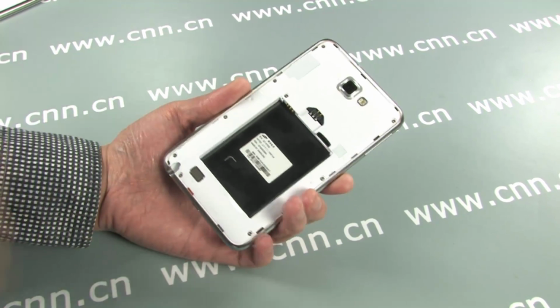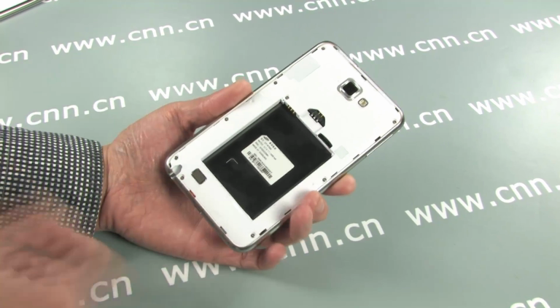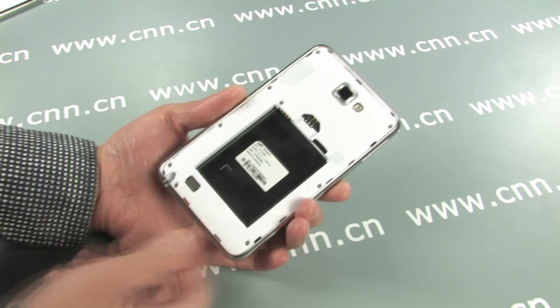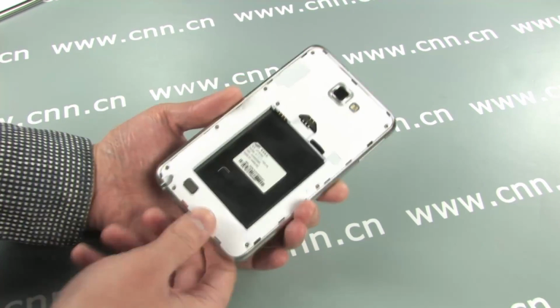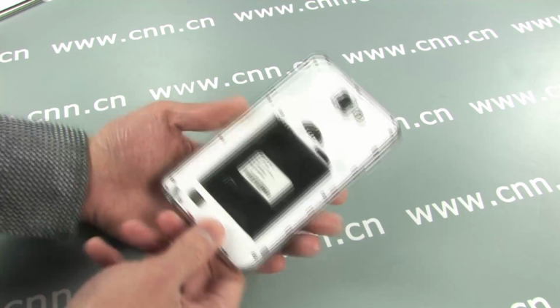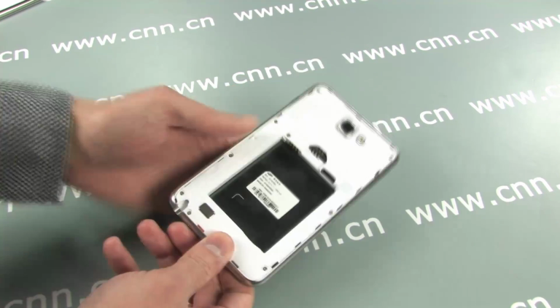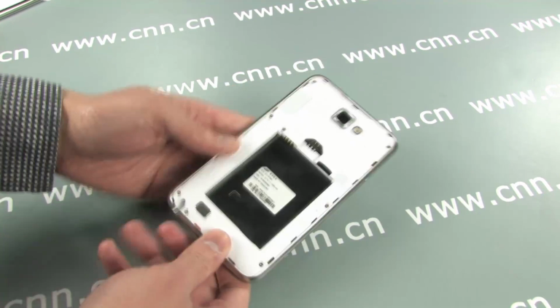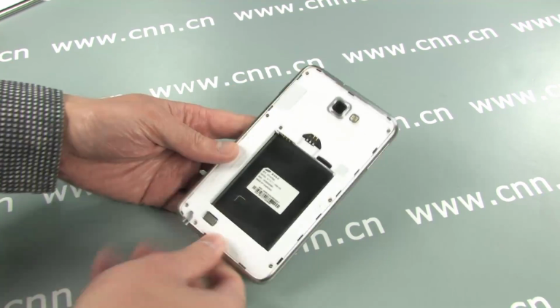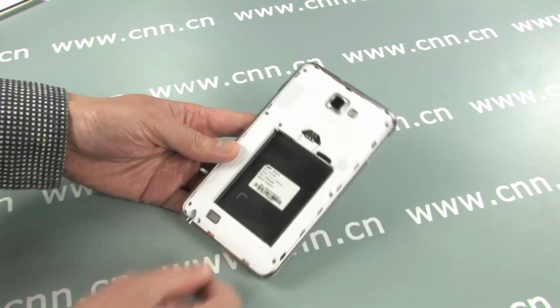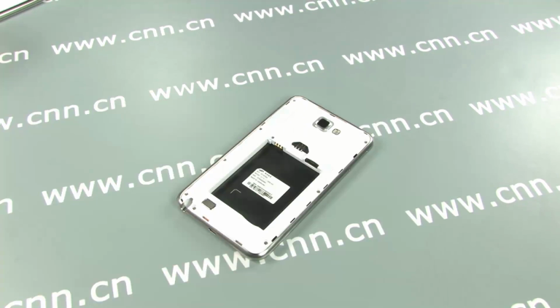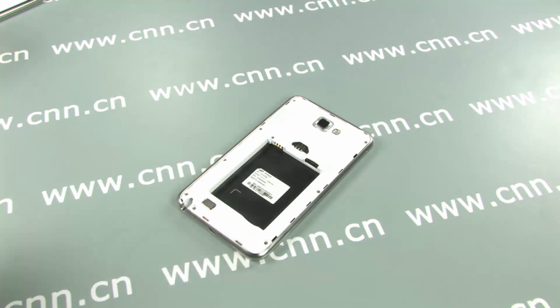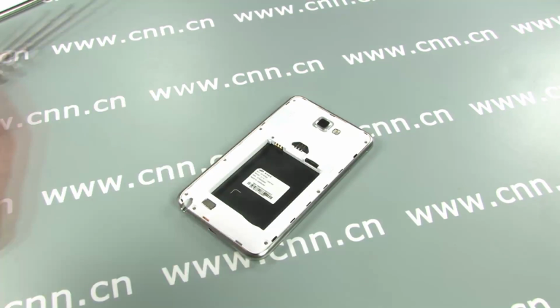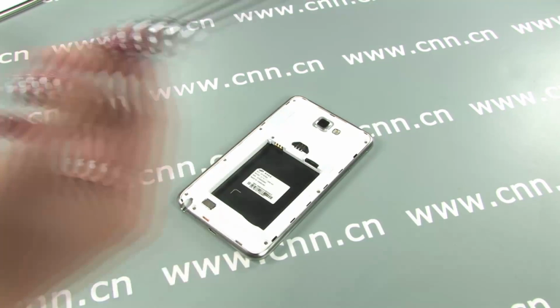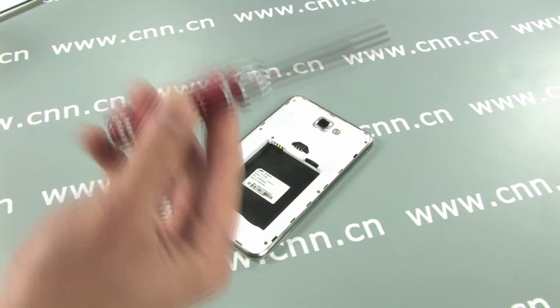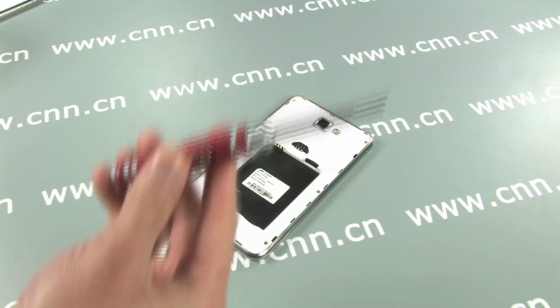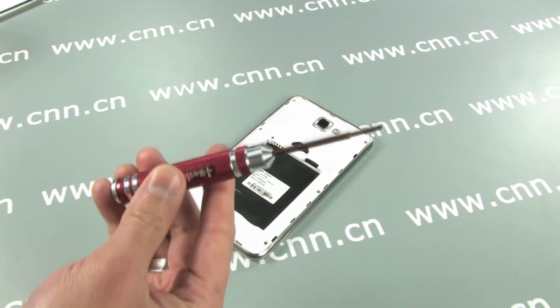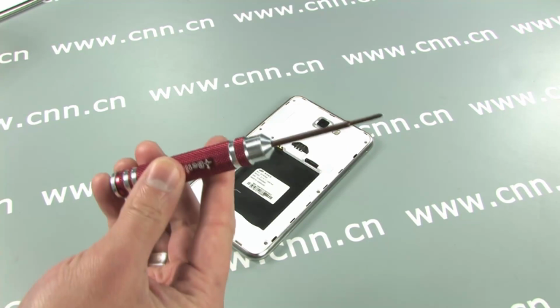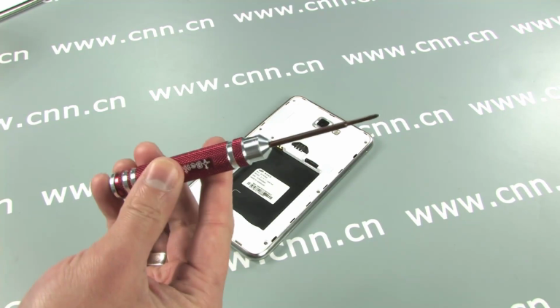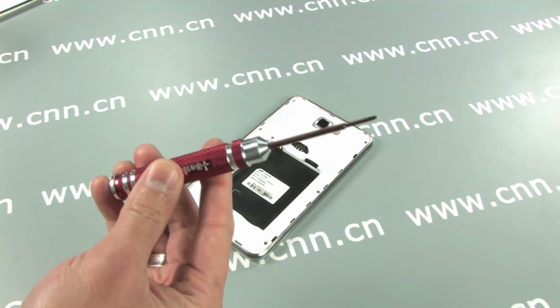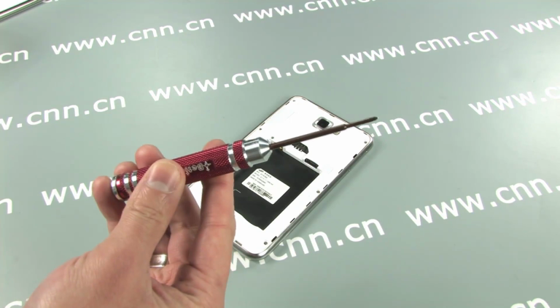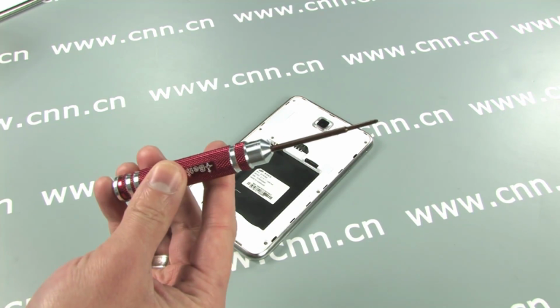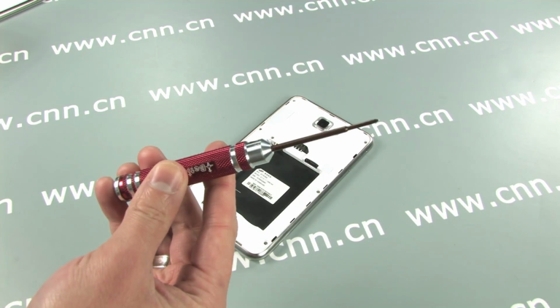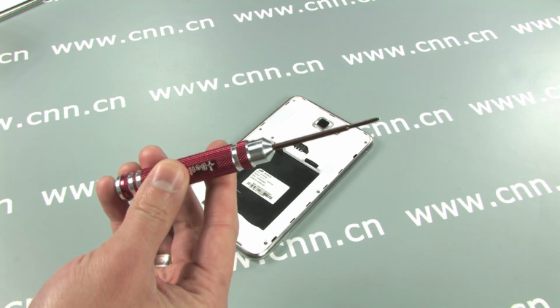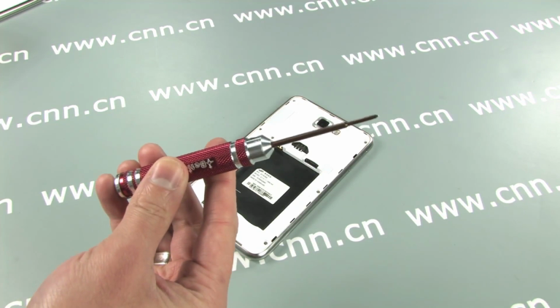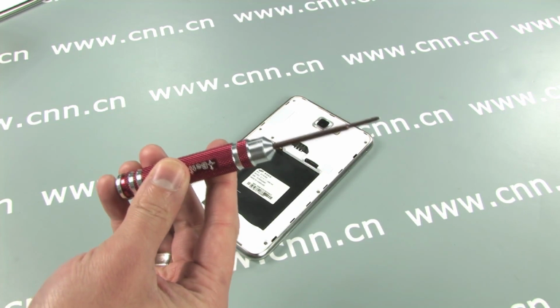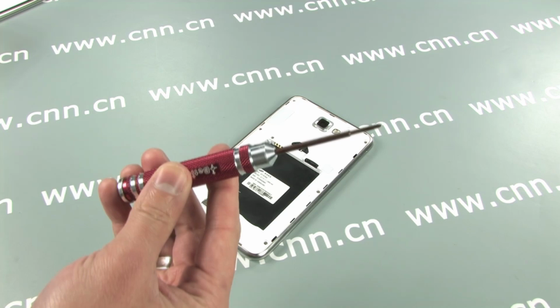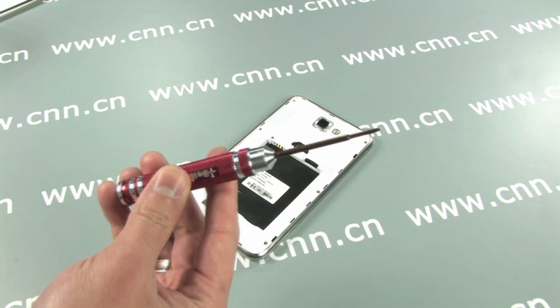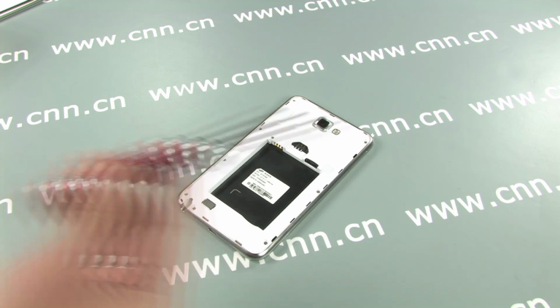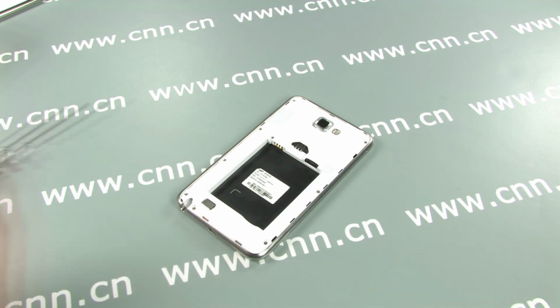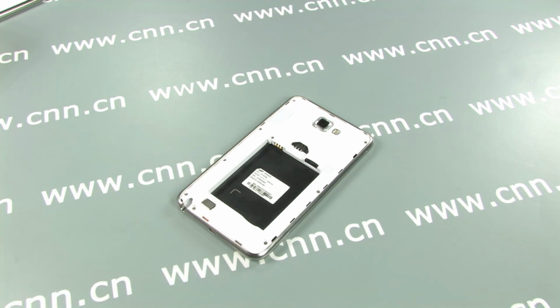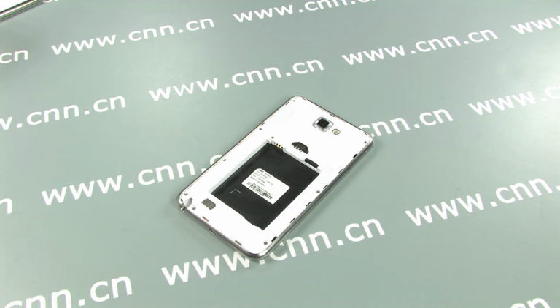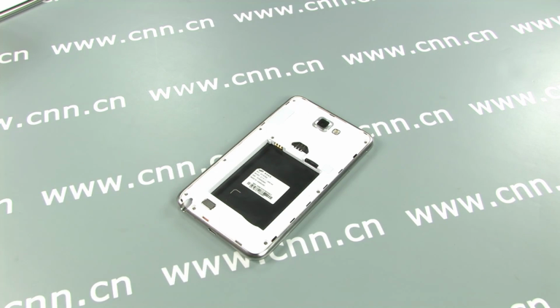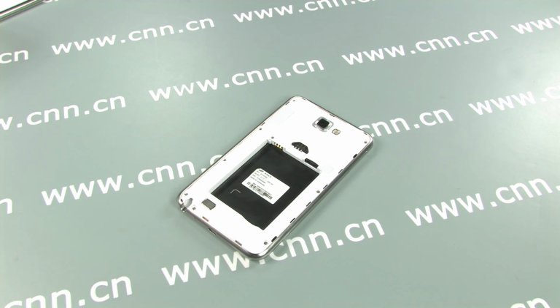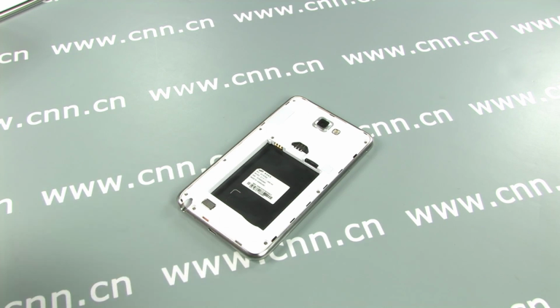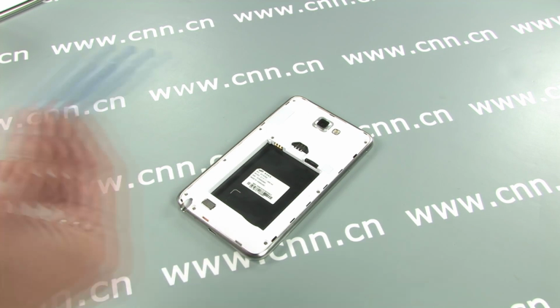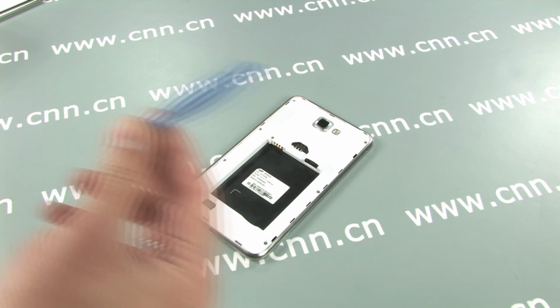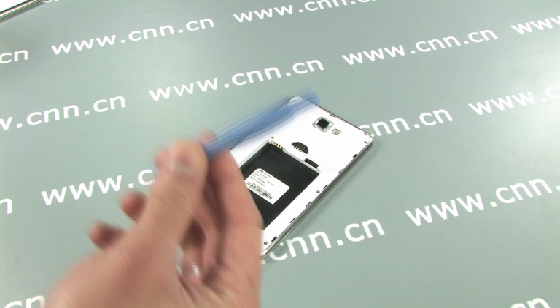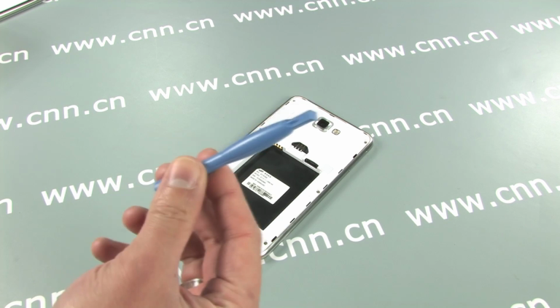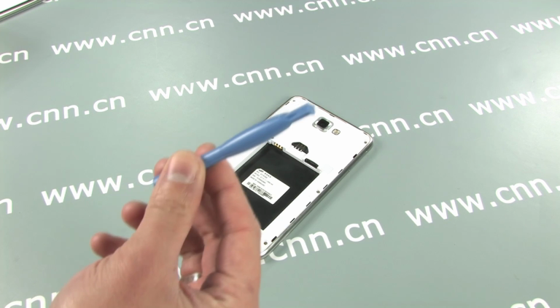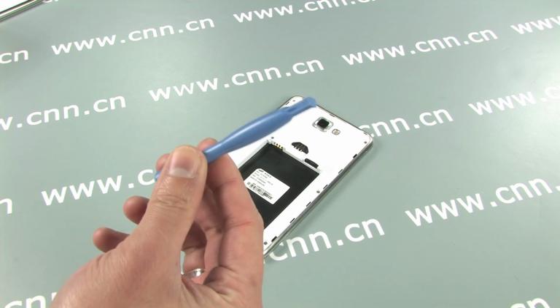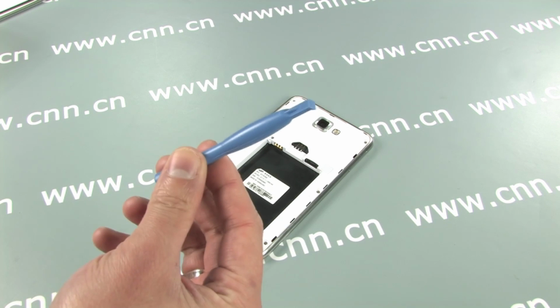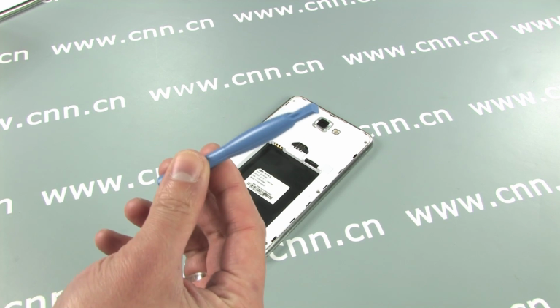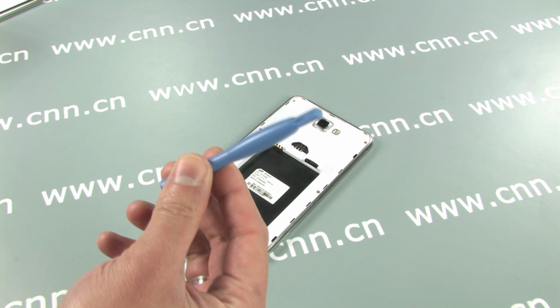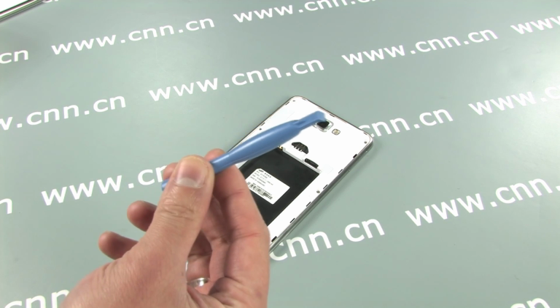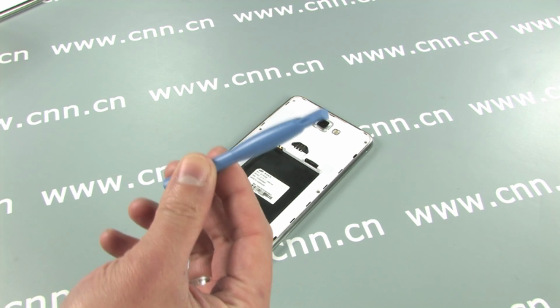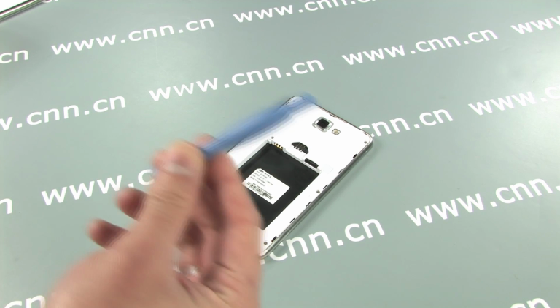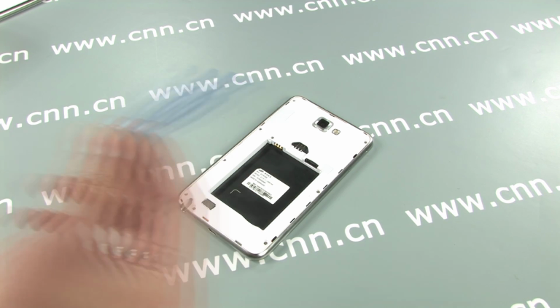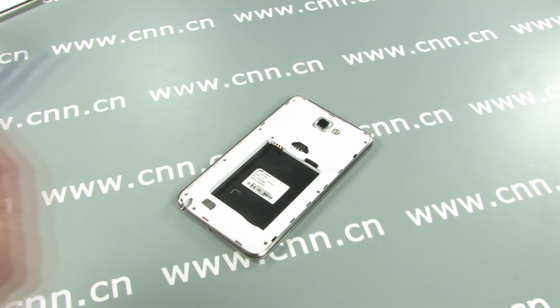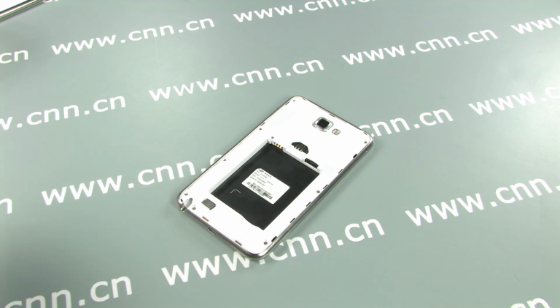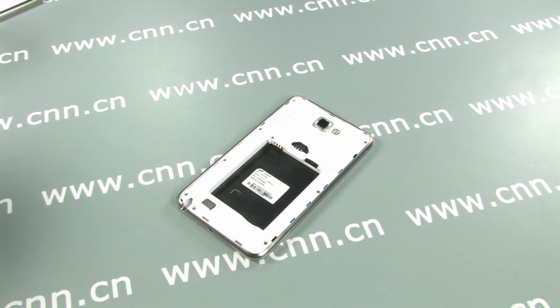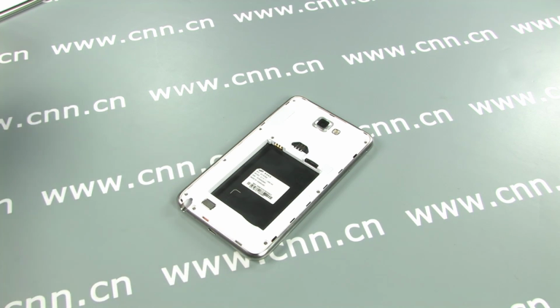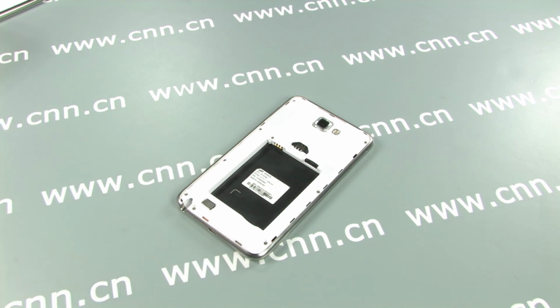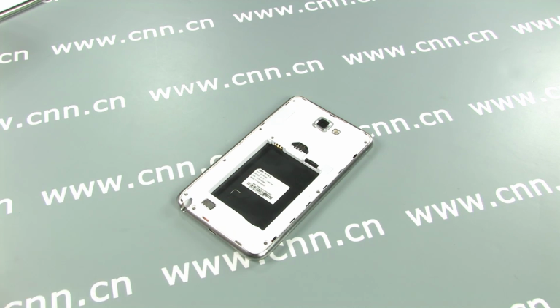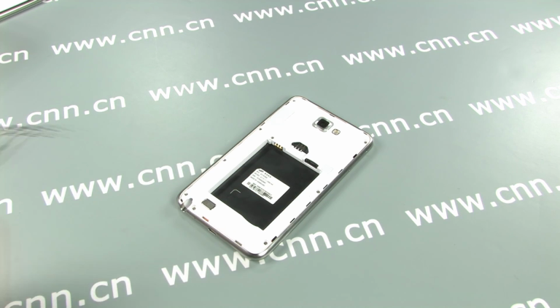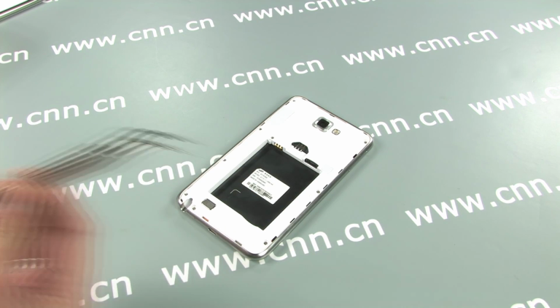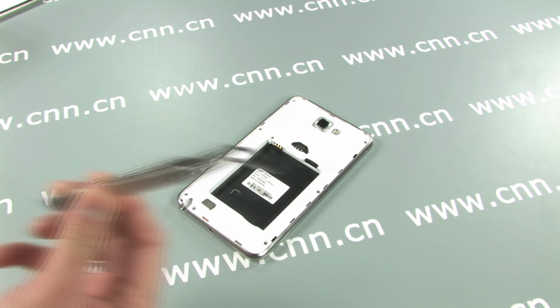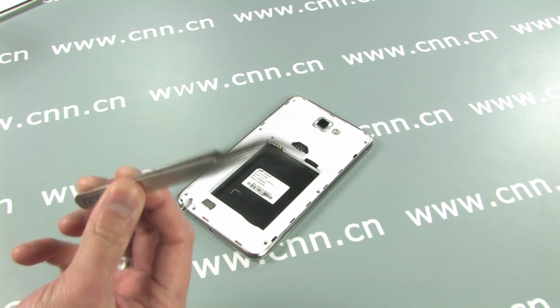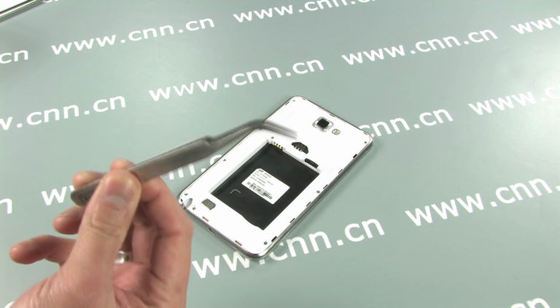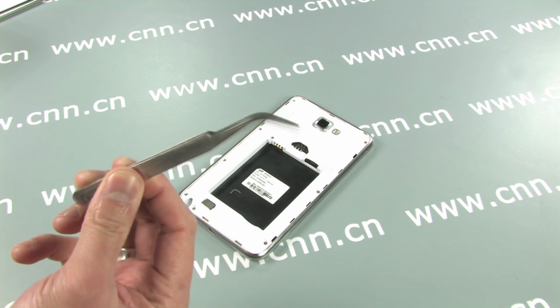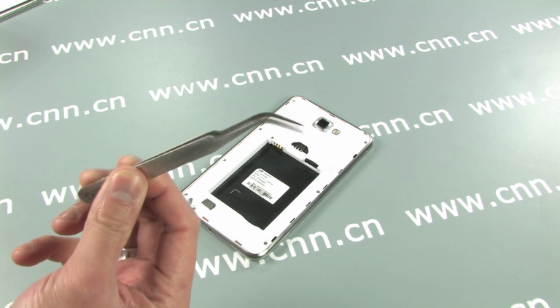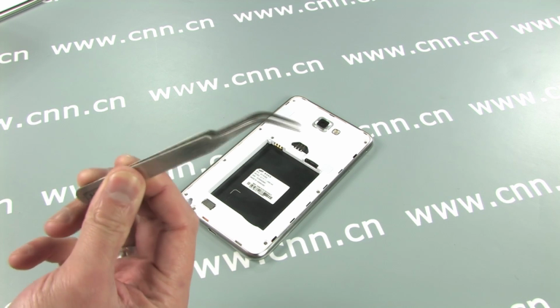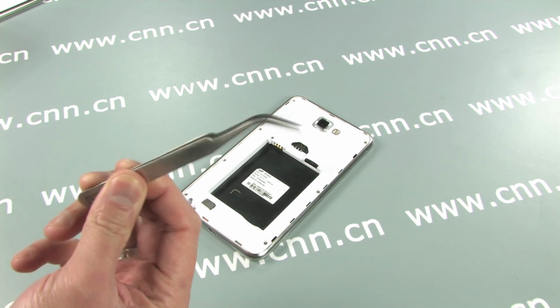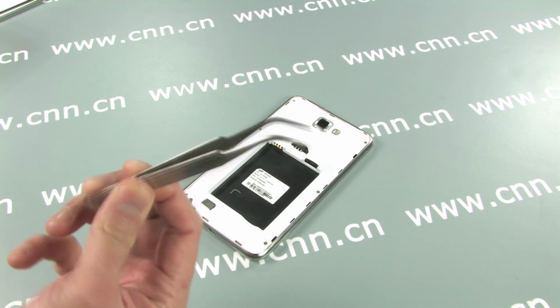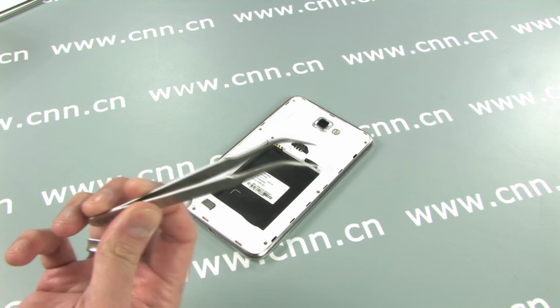Tools necessary: Phillips screwdriver, a case opening tool, and tweezers.